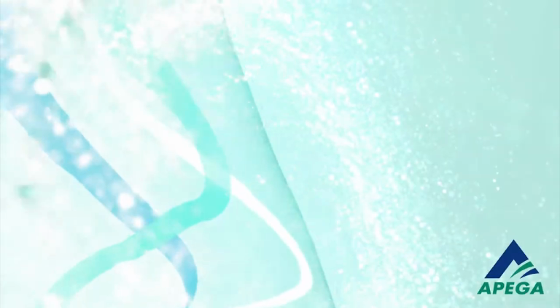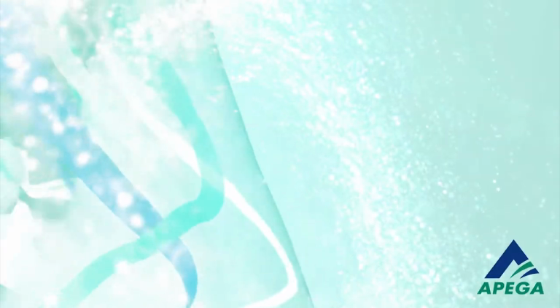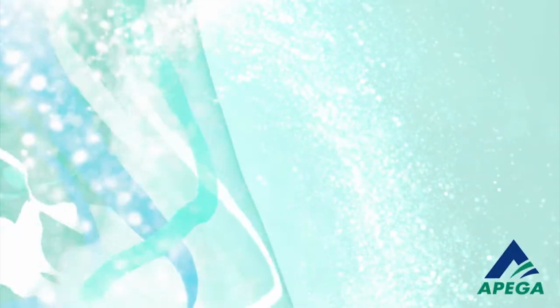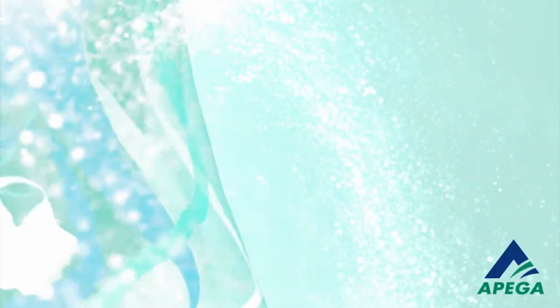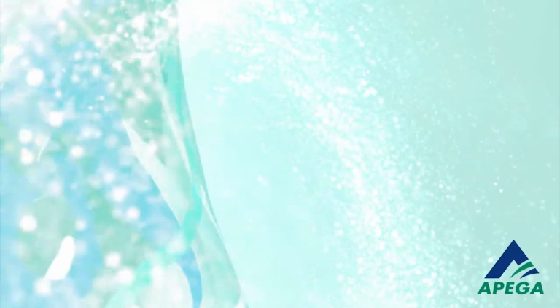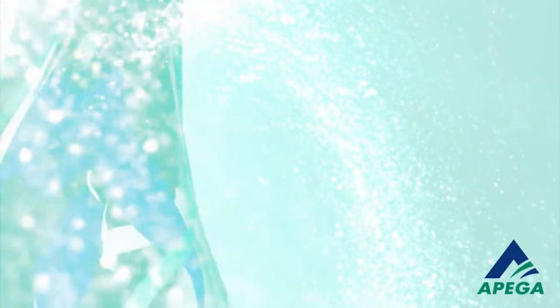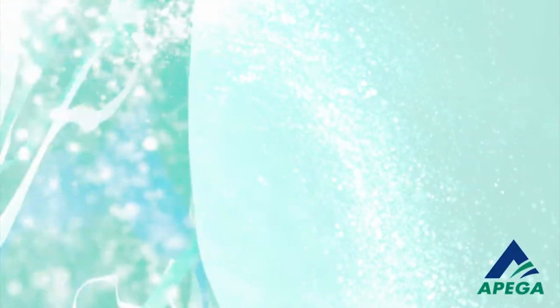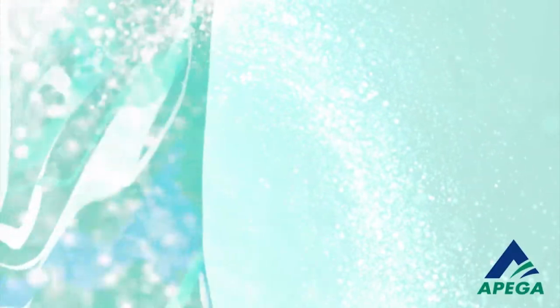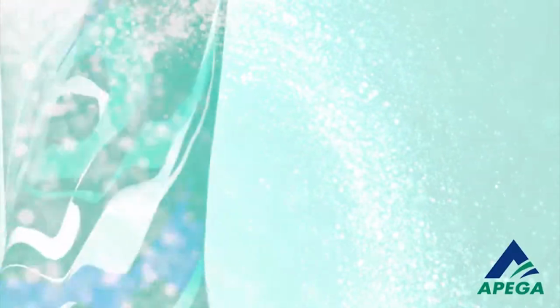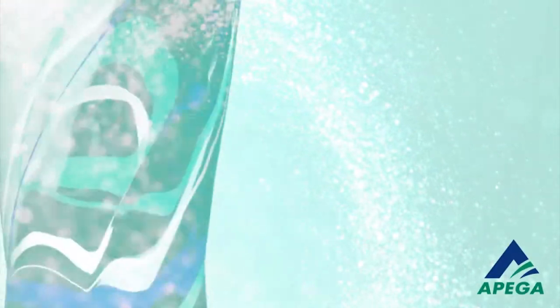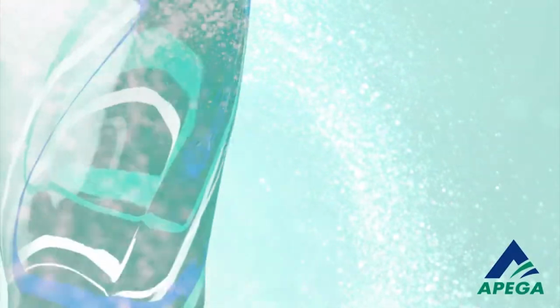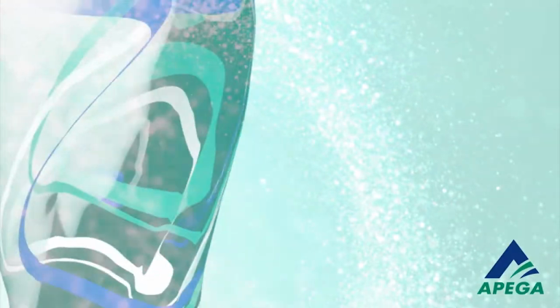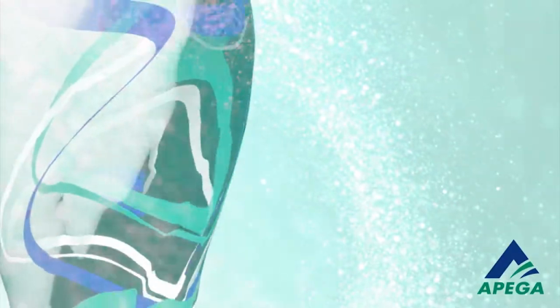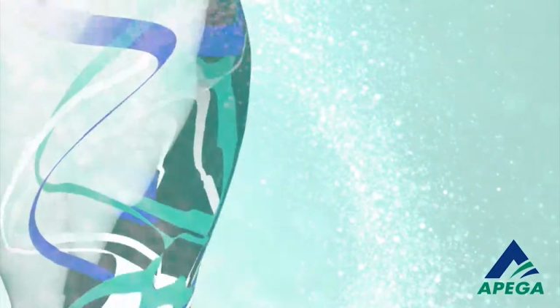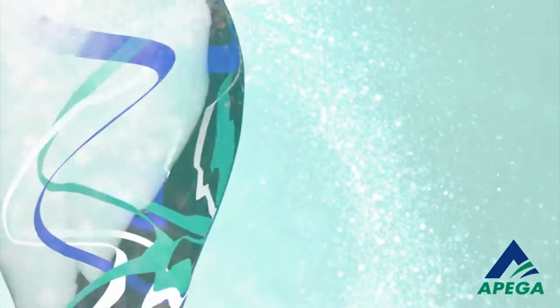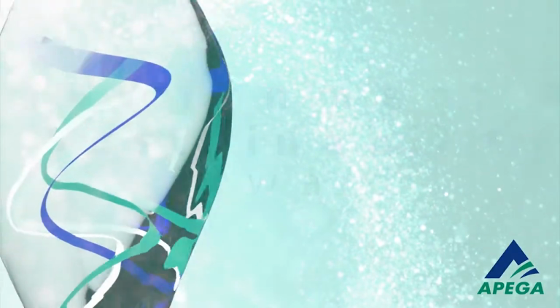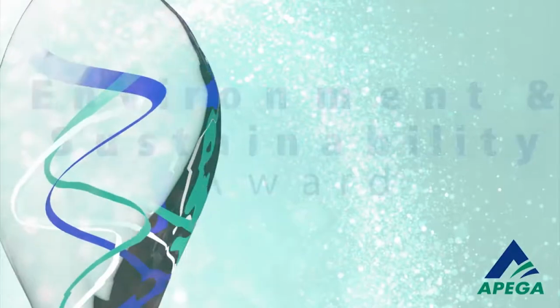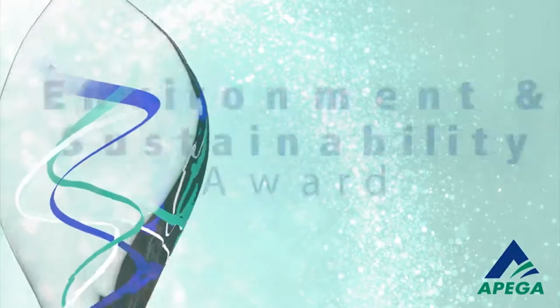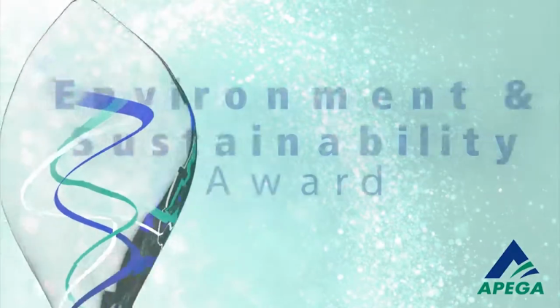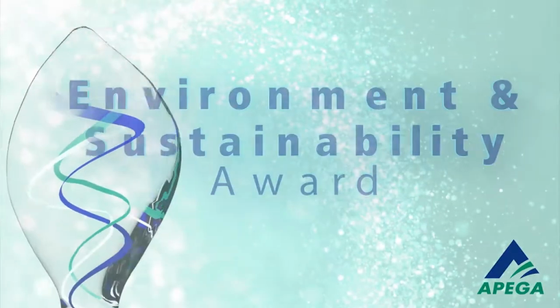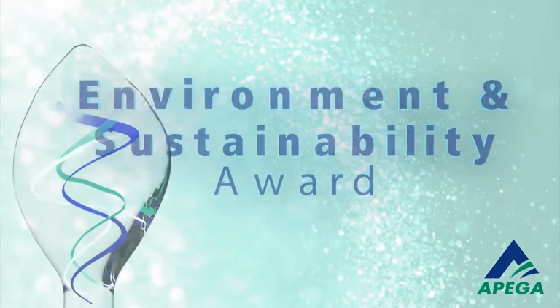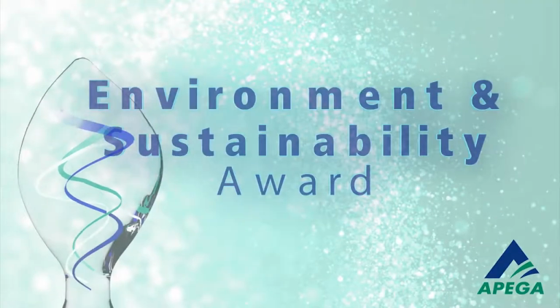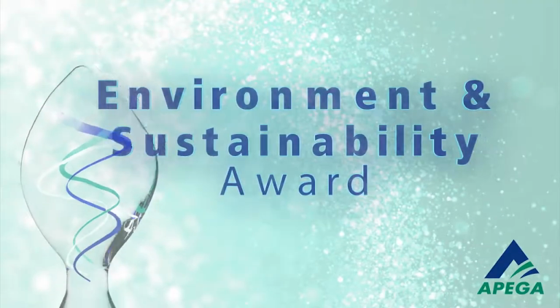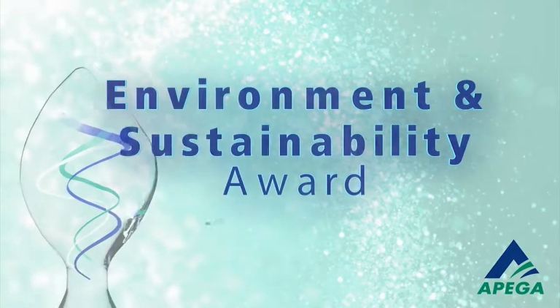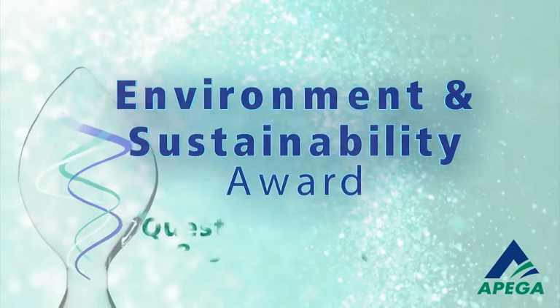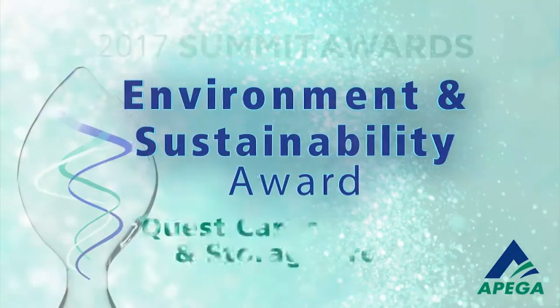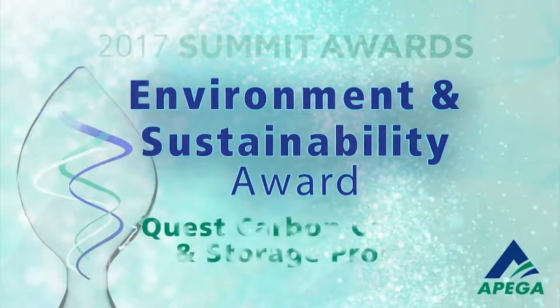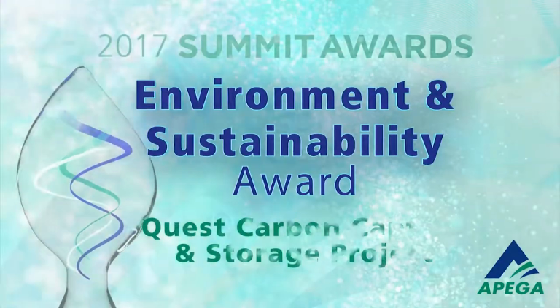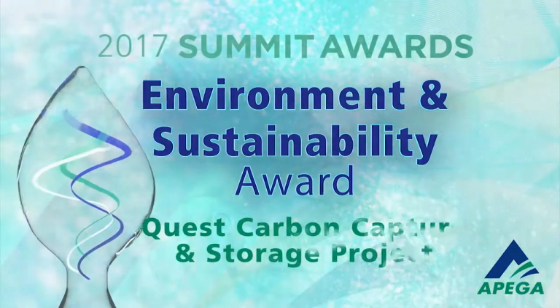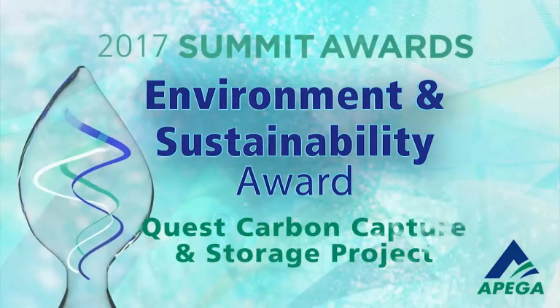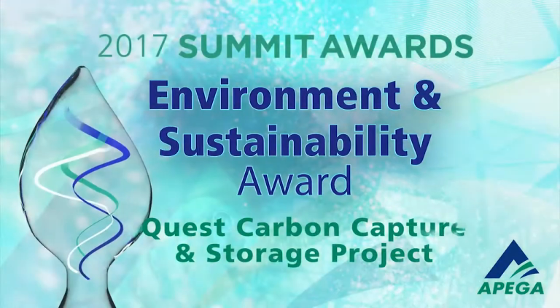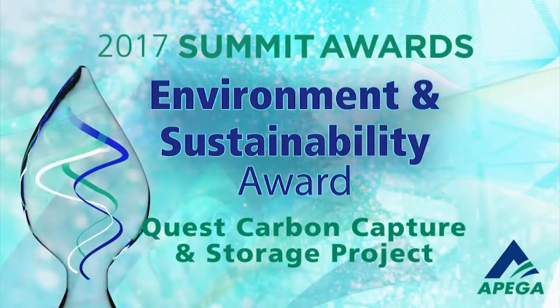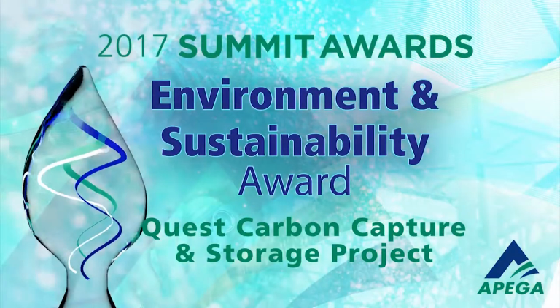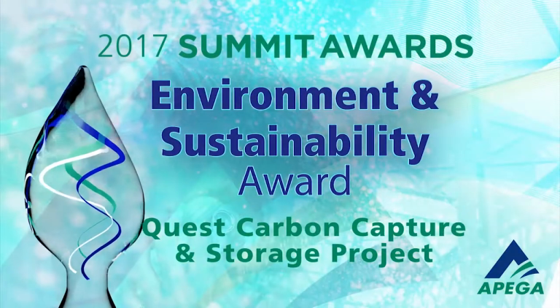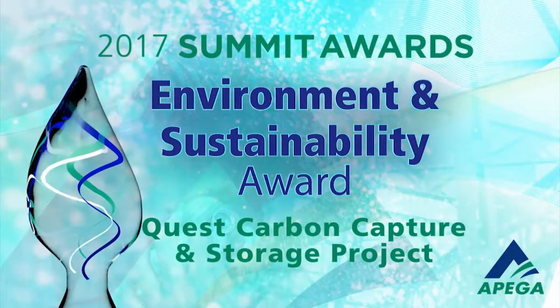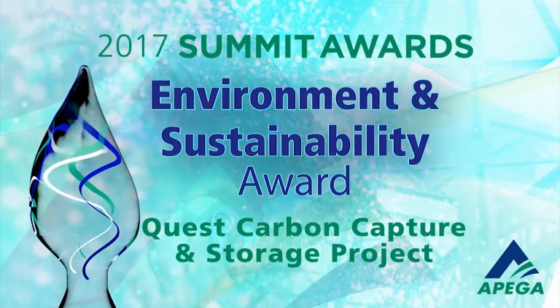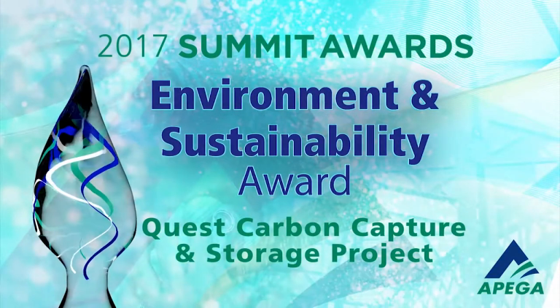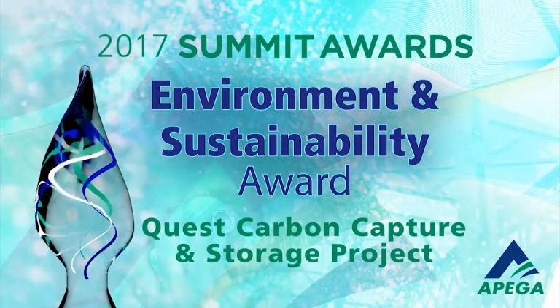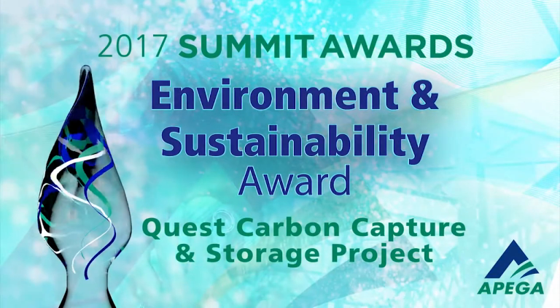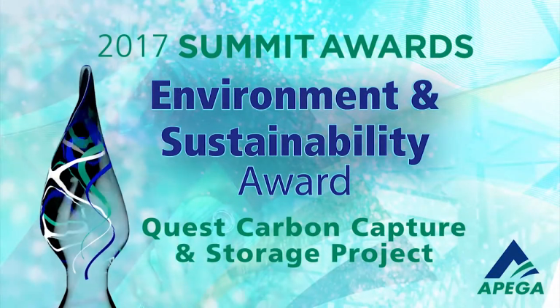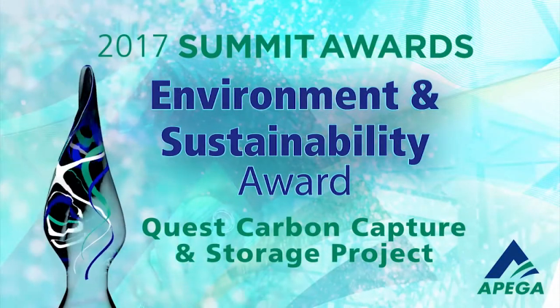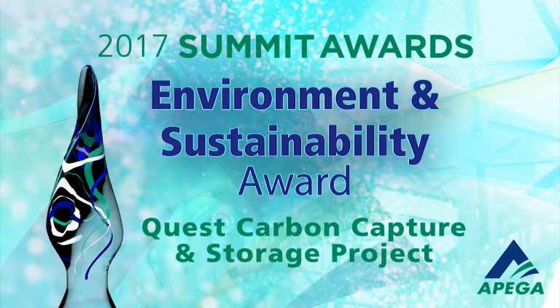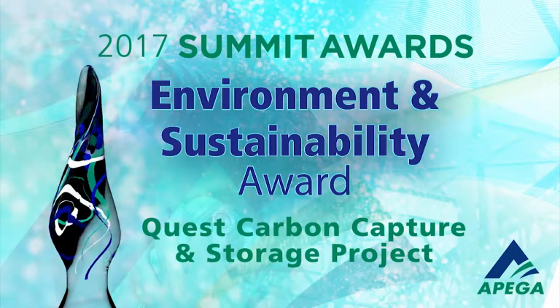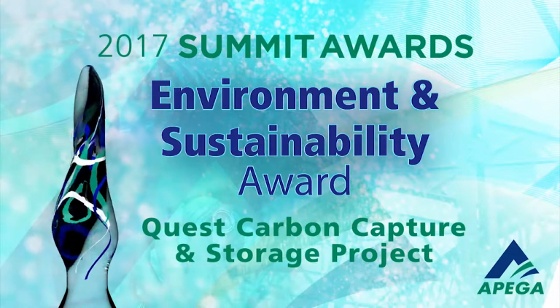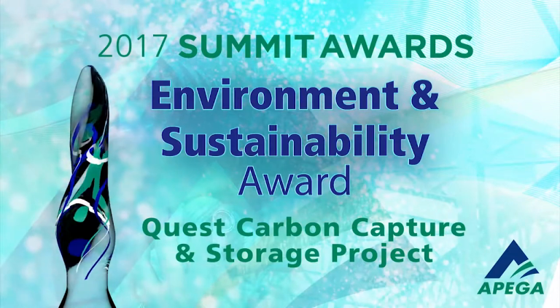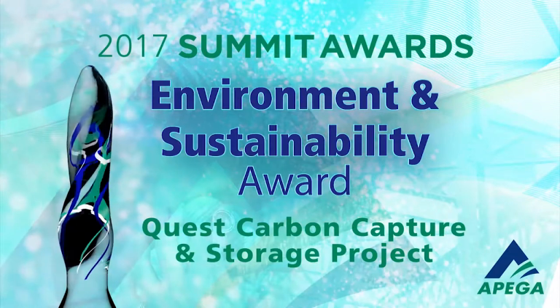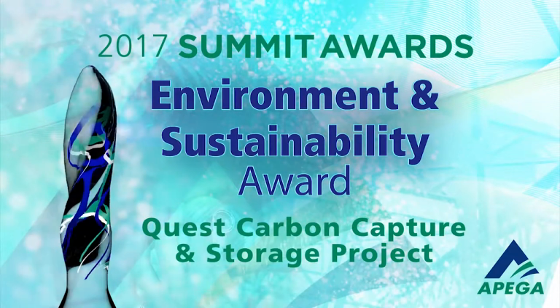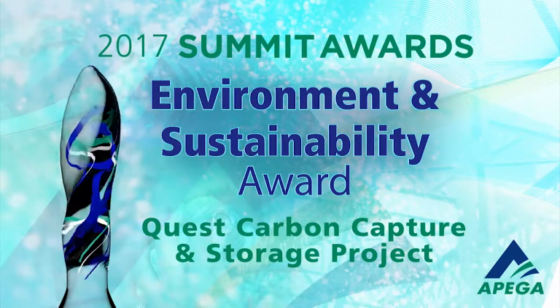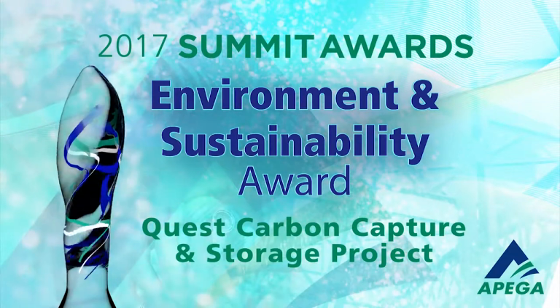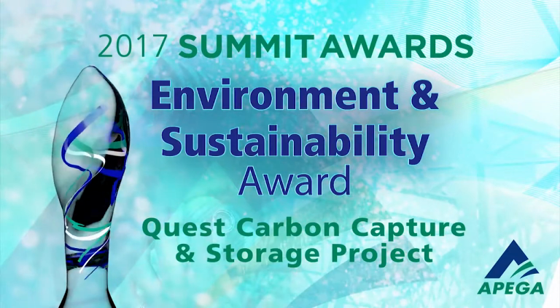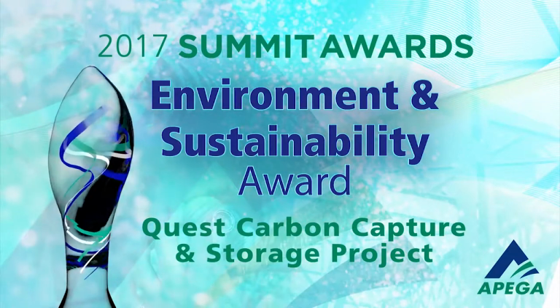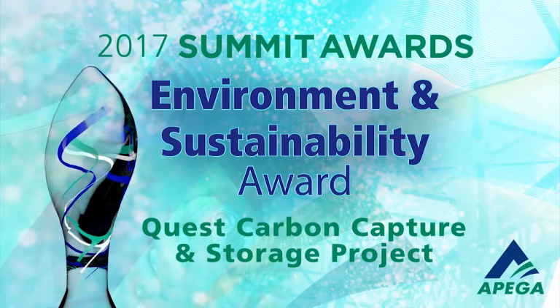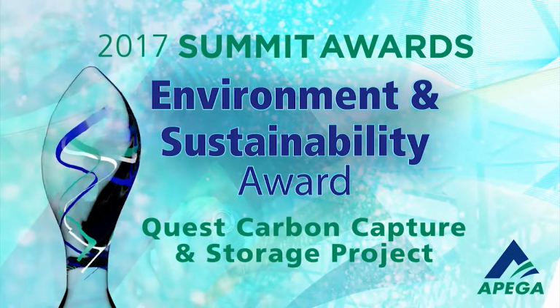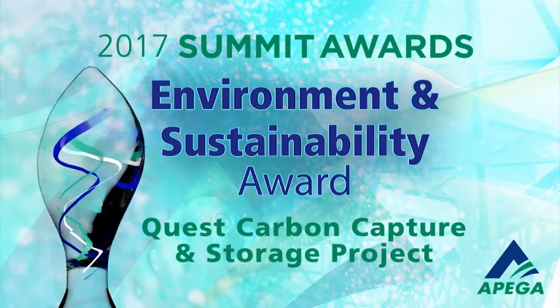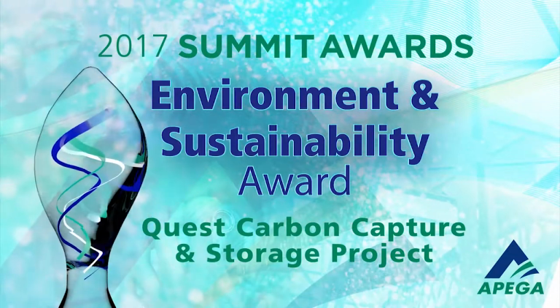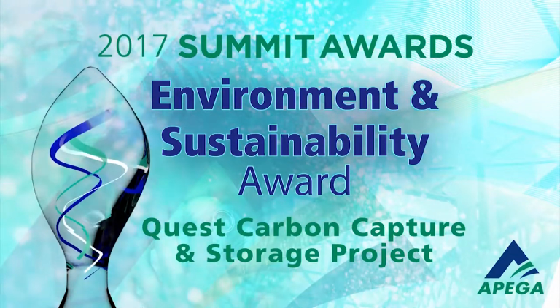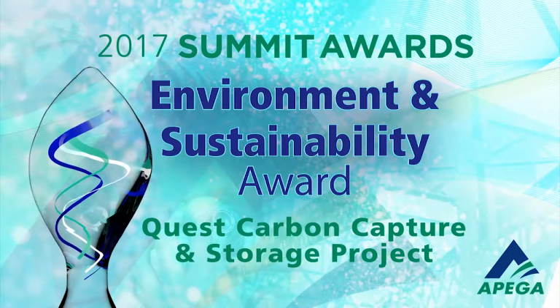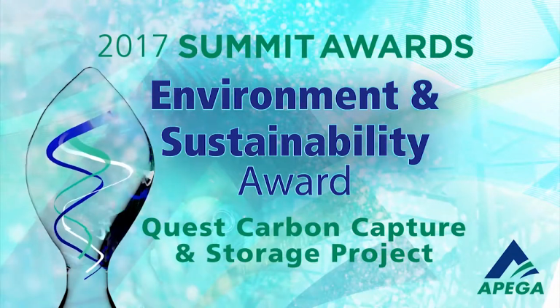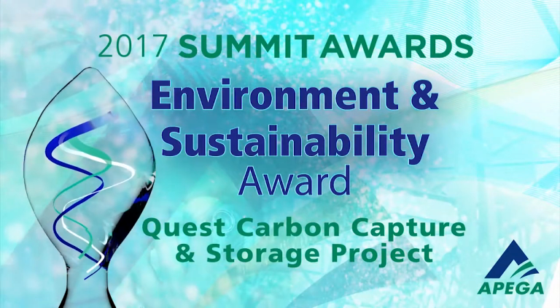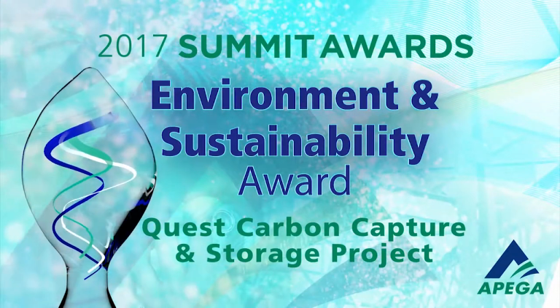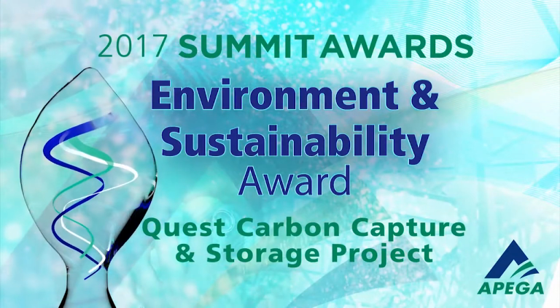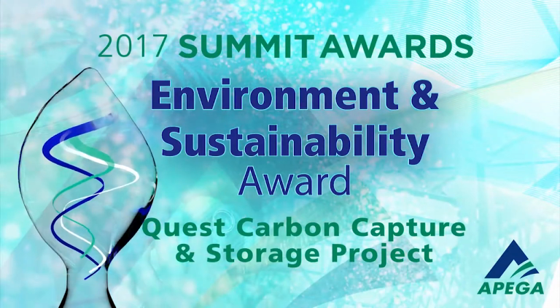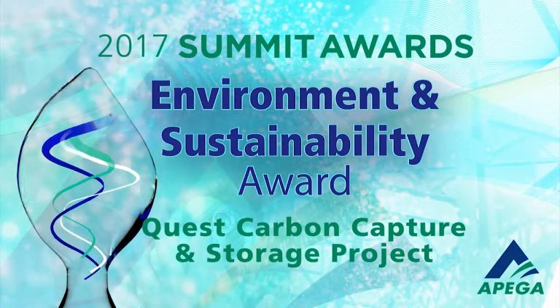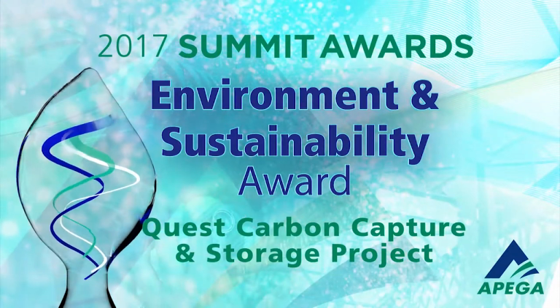For these achievements, we recognize the Quest Carbon Capture and Storage Project Team with APEGA's 2017 Environment and Sustainability Award.